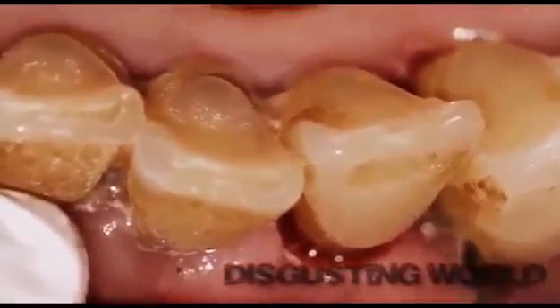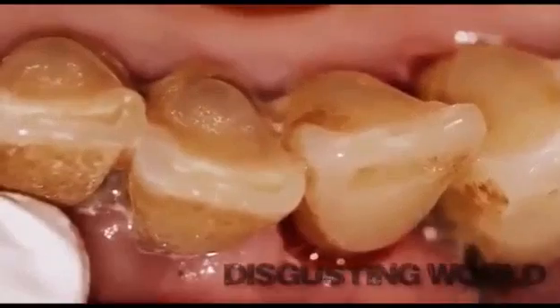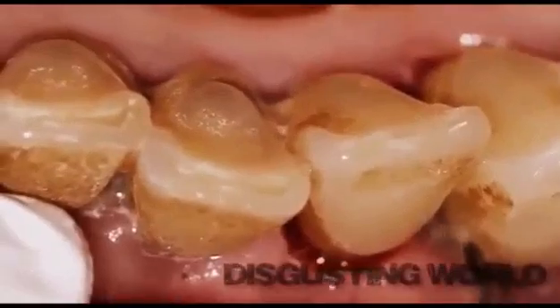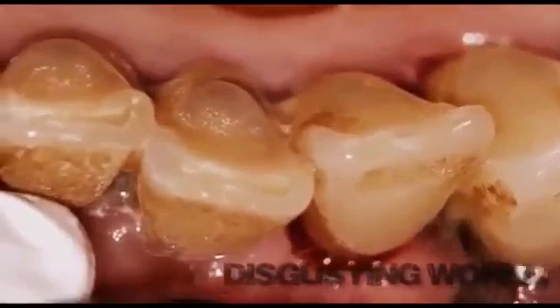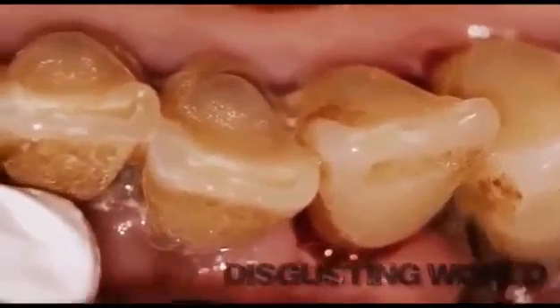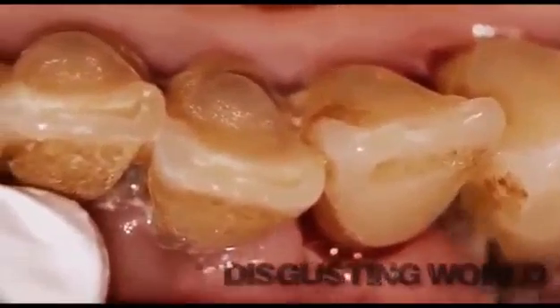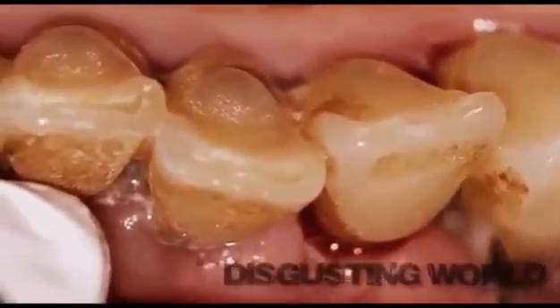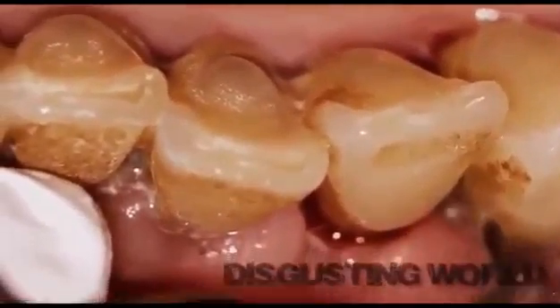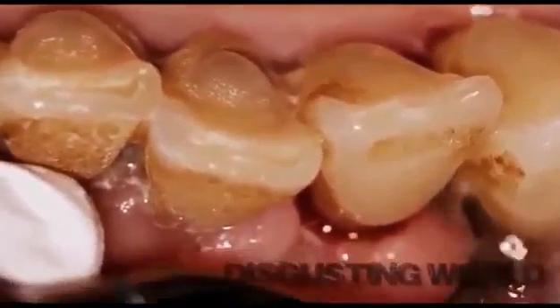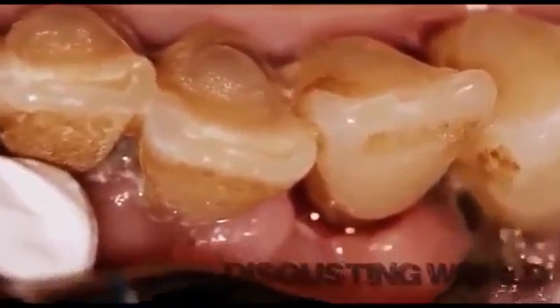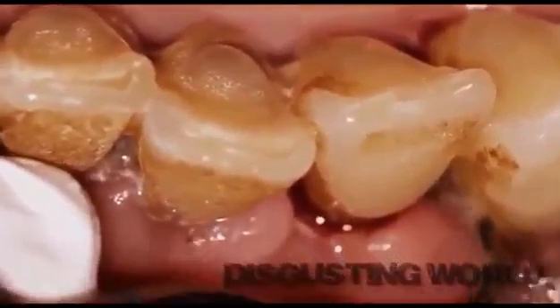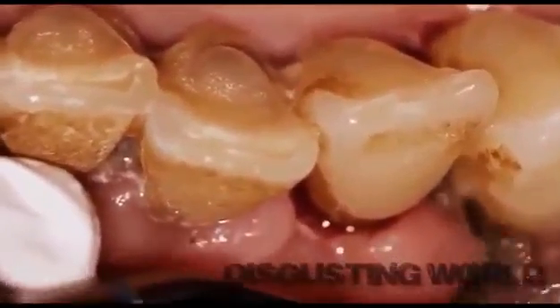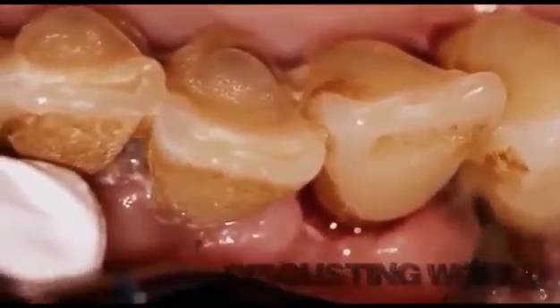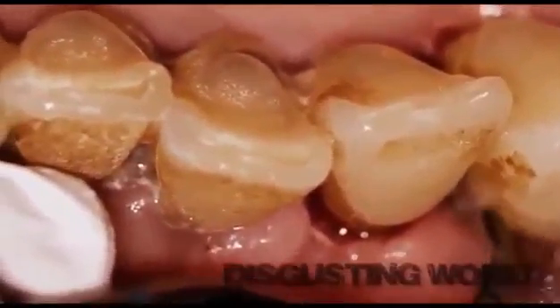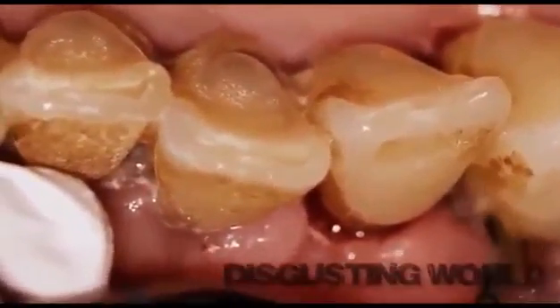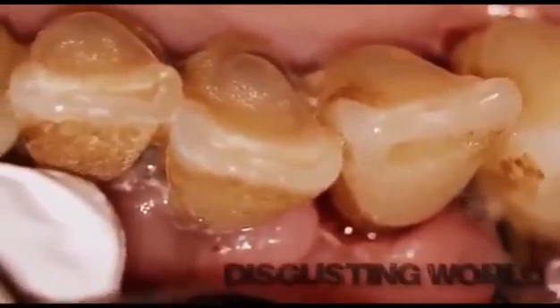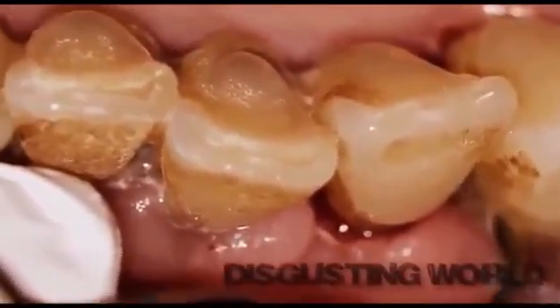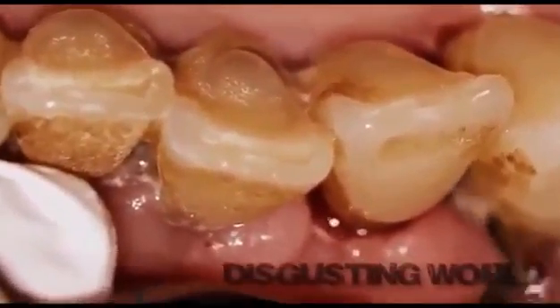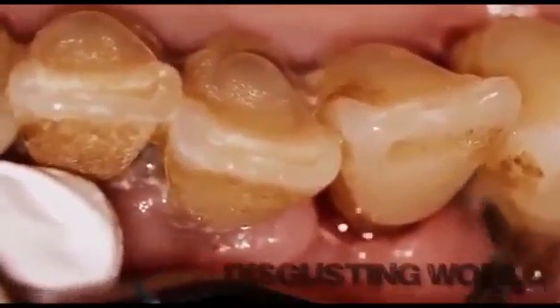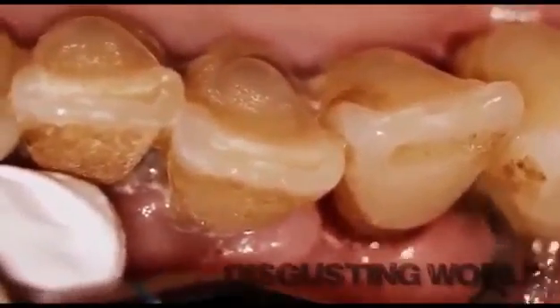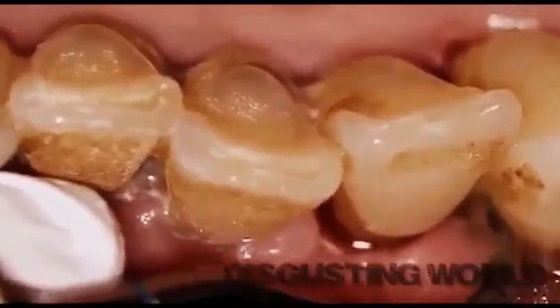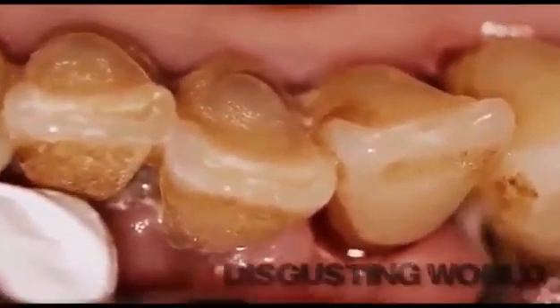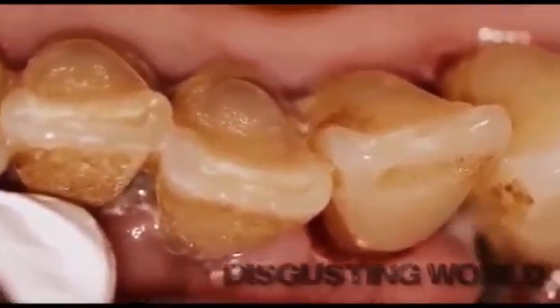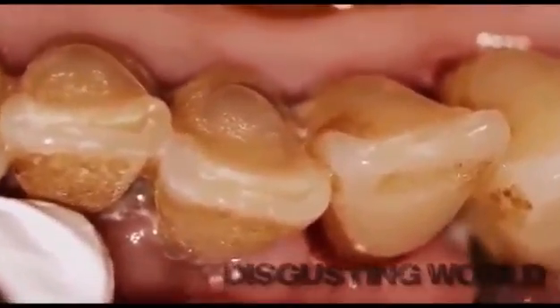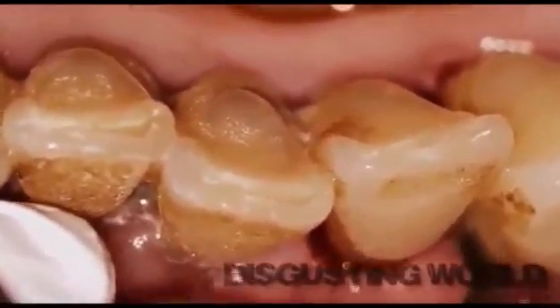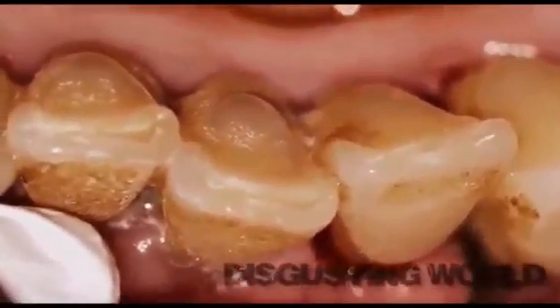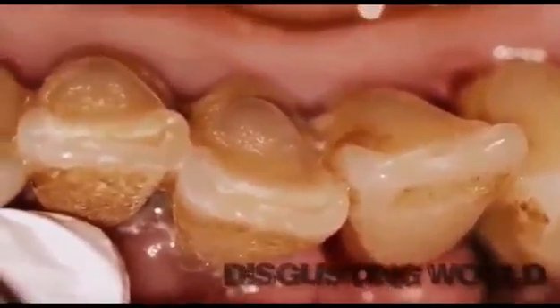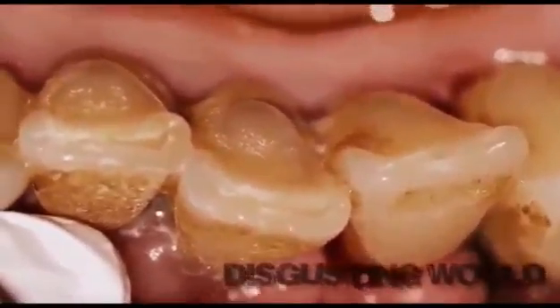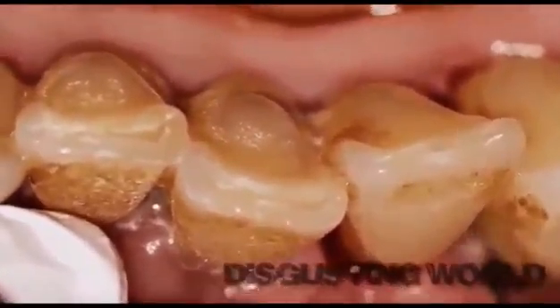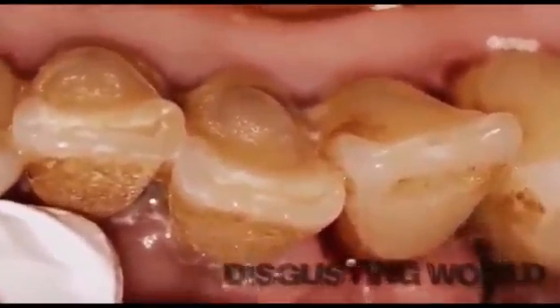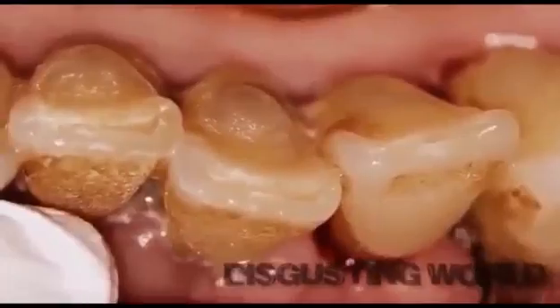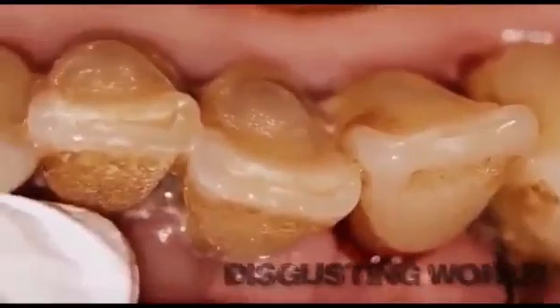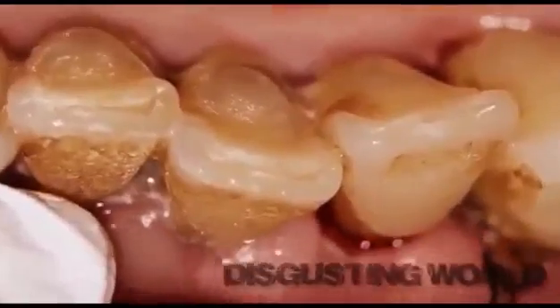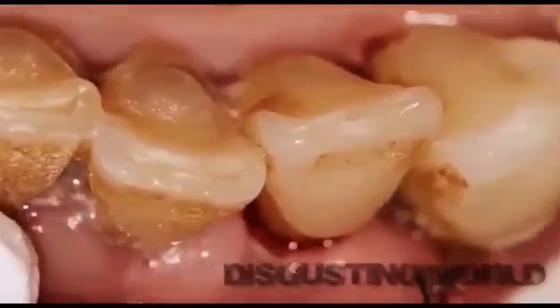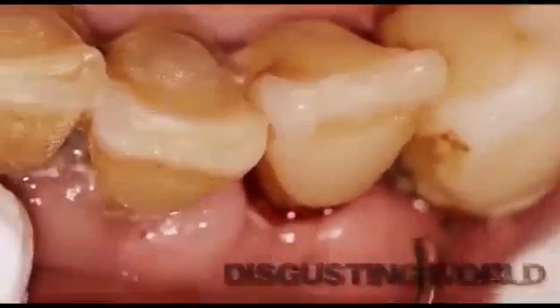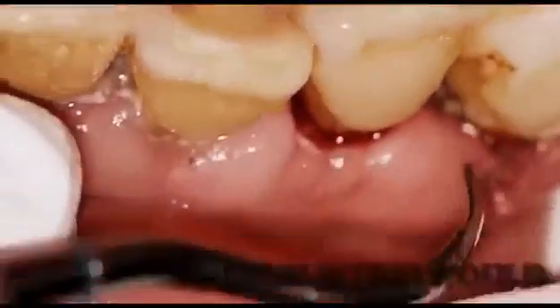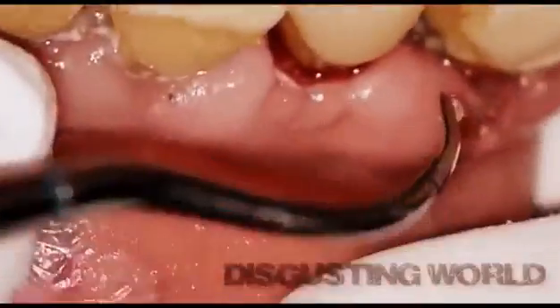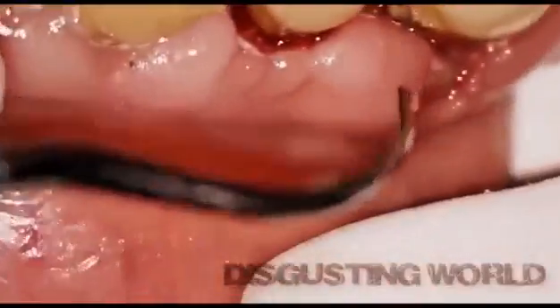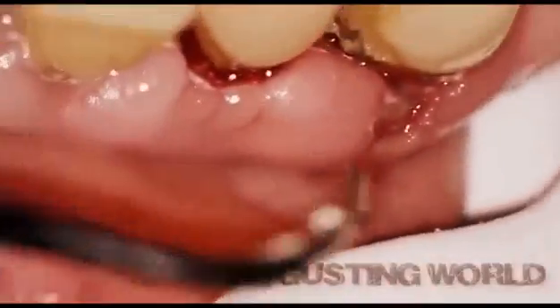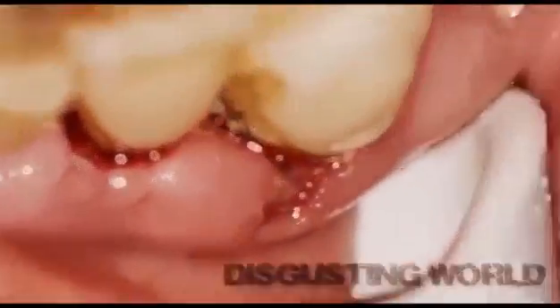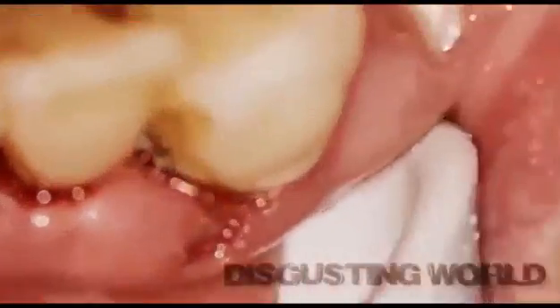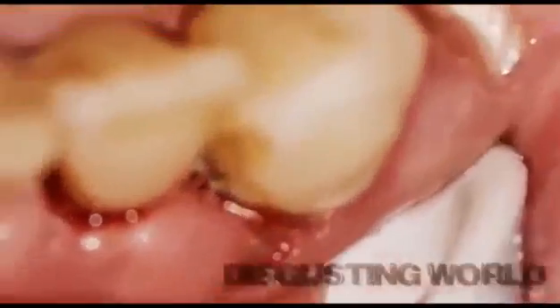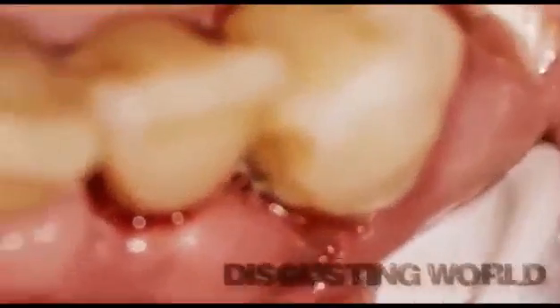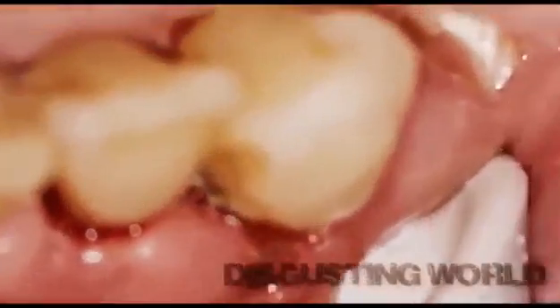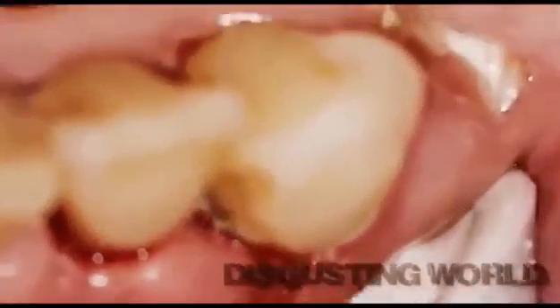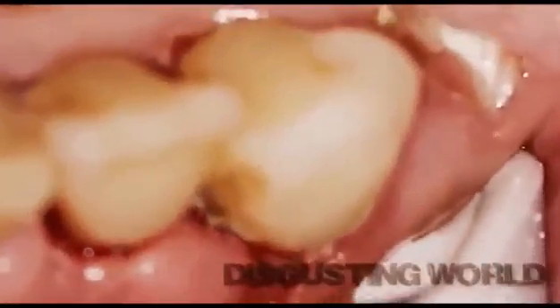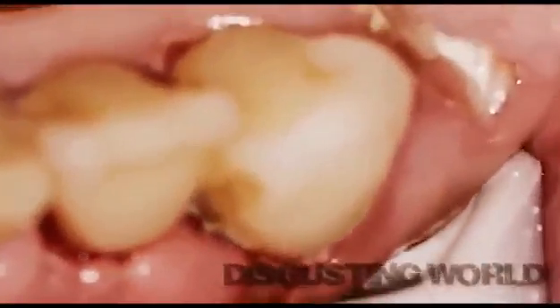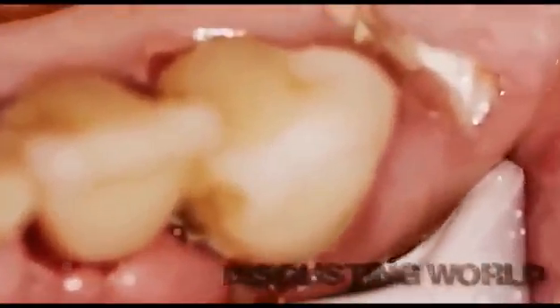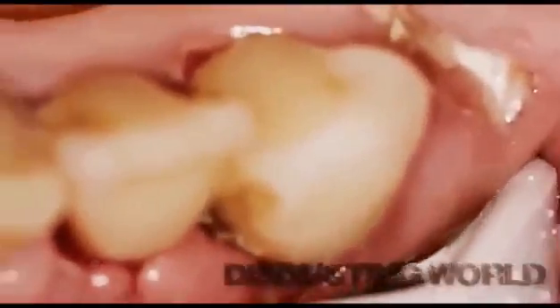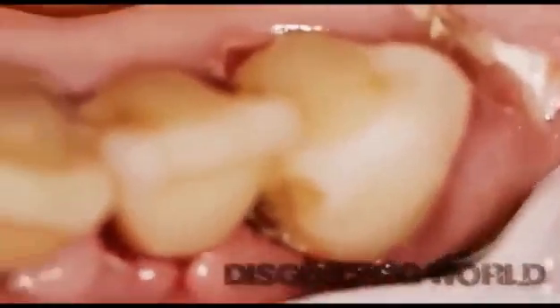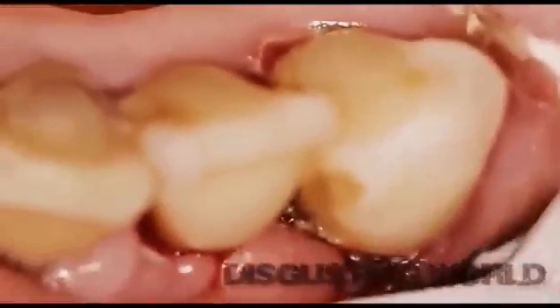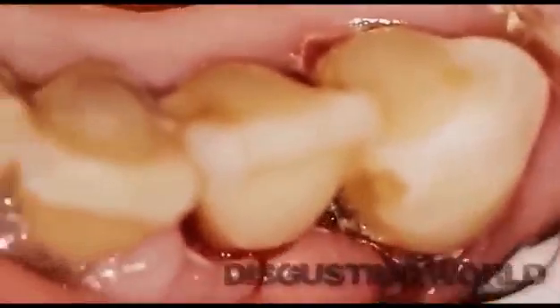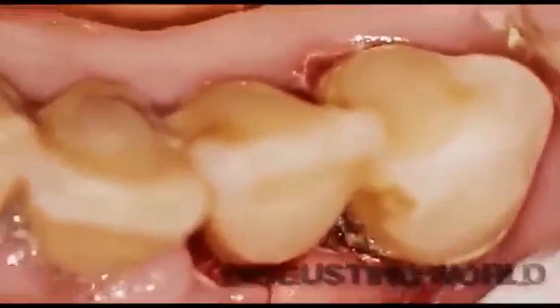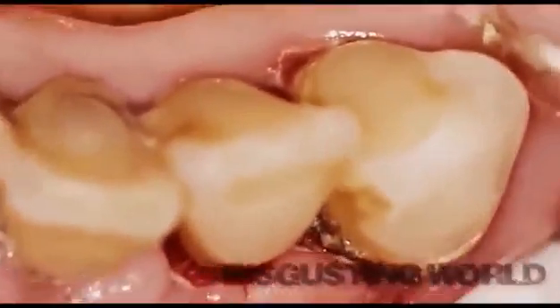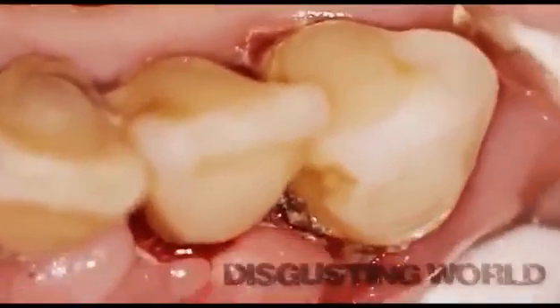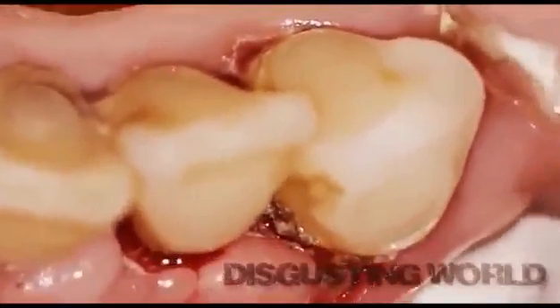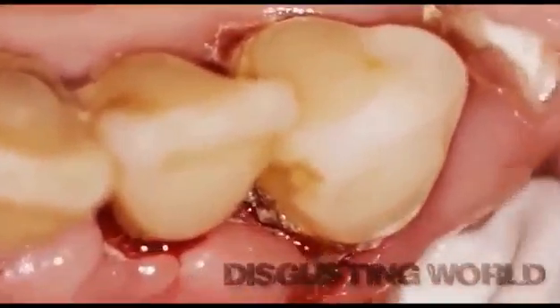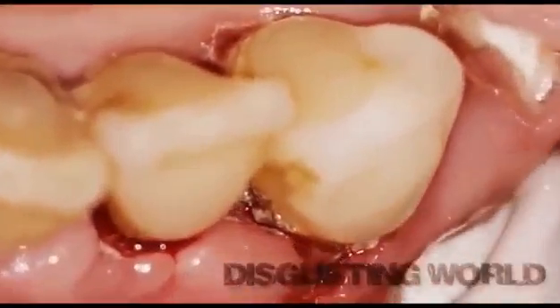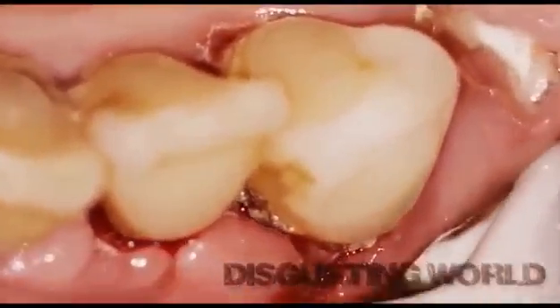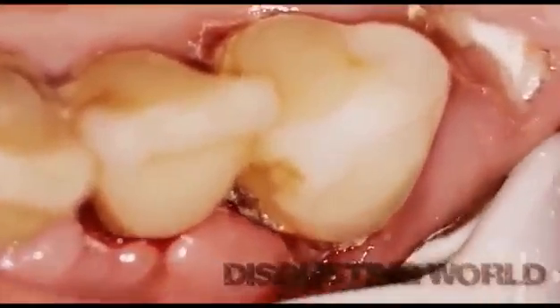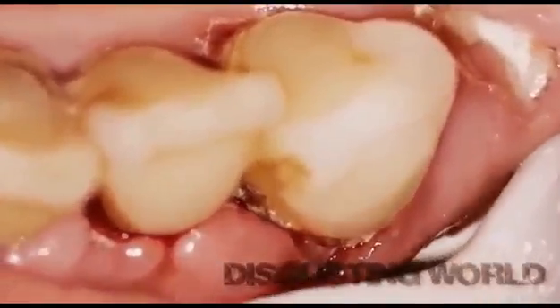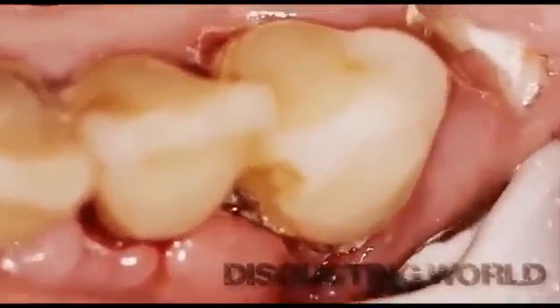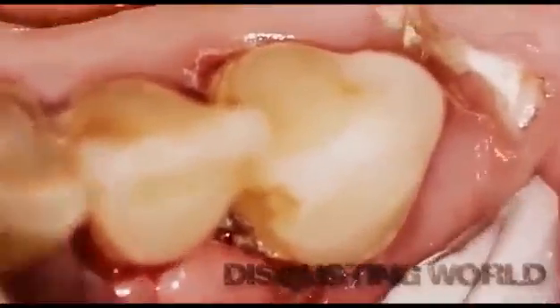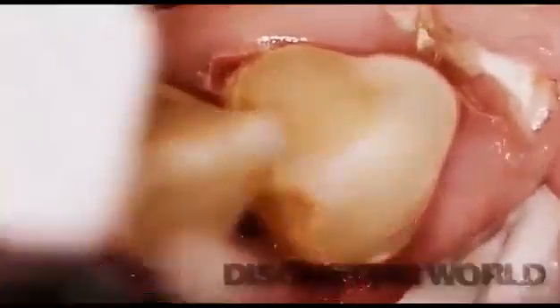So don't let your mouth get like this, which is one of the worst cases of dental plaque and decay that I've ever seen.